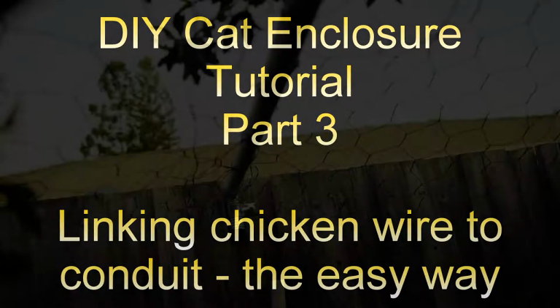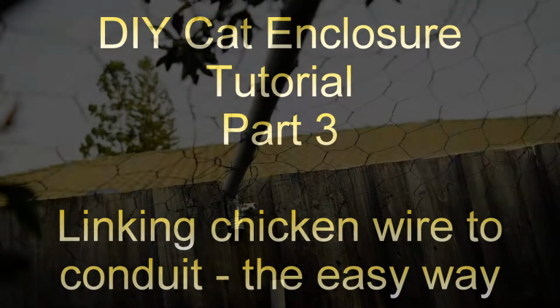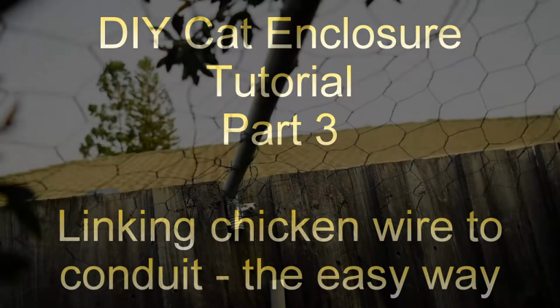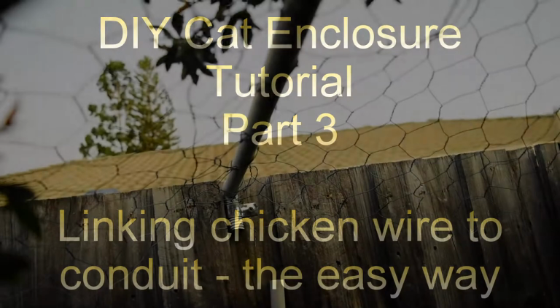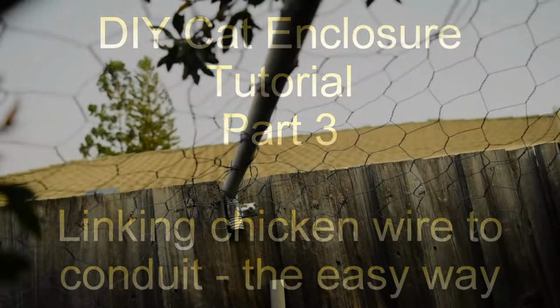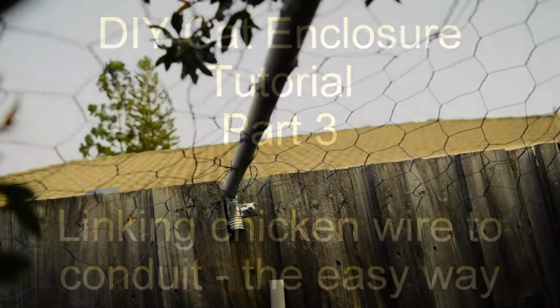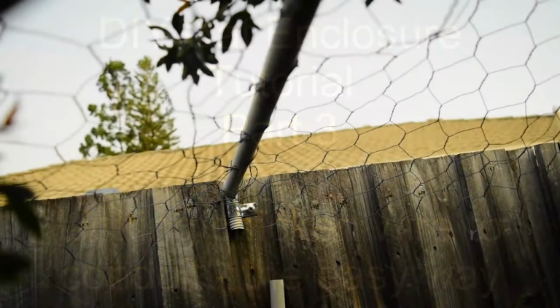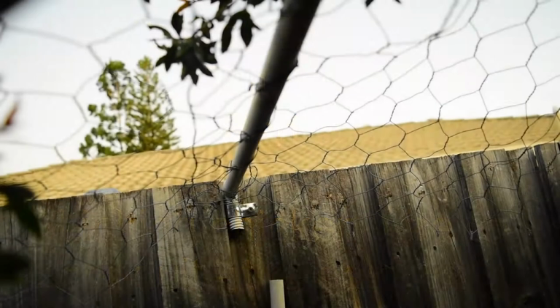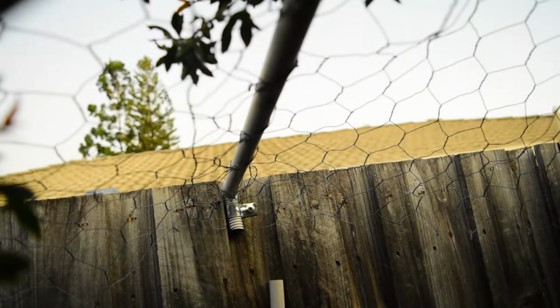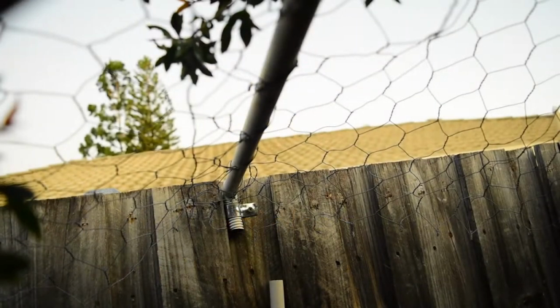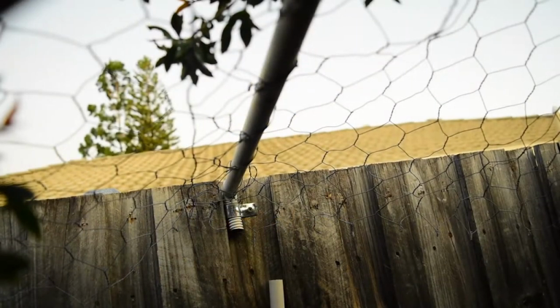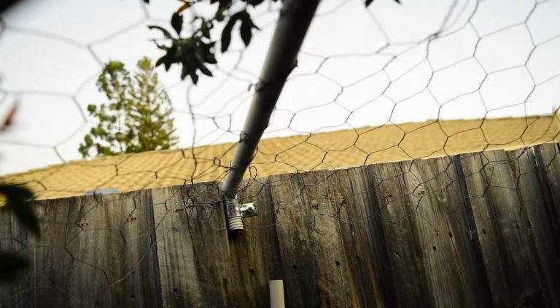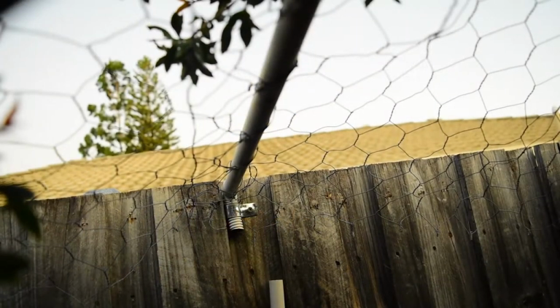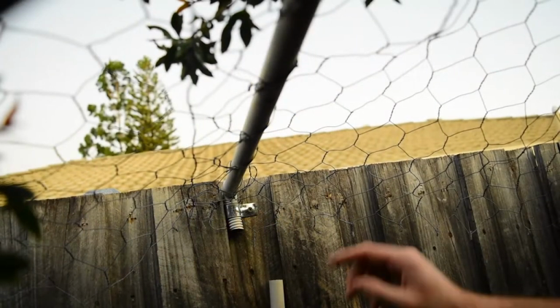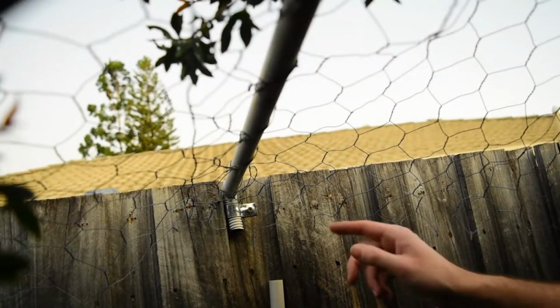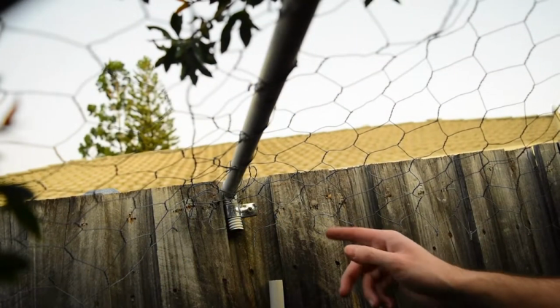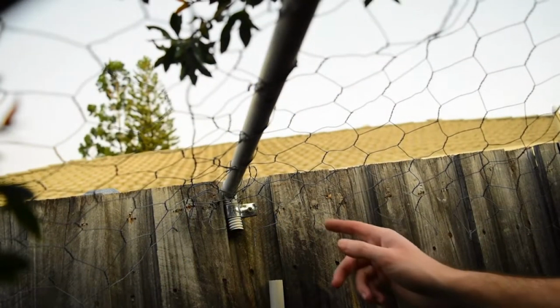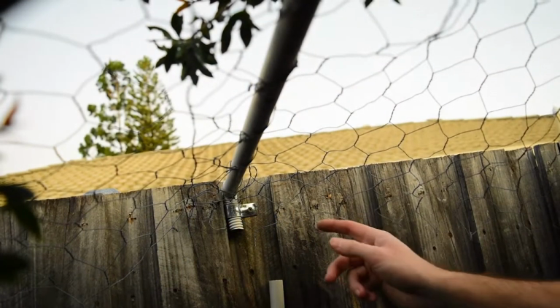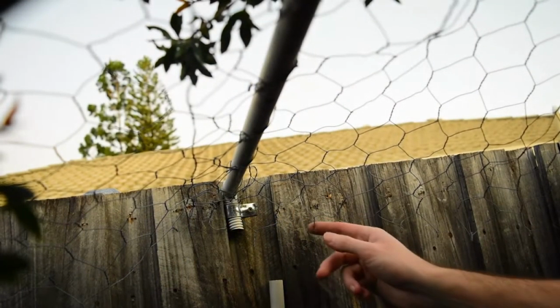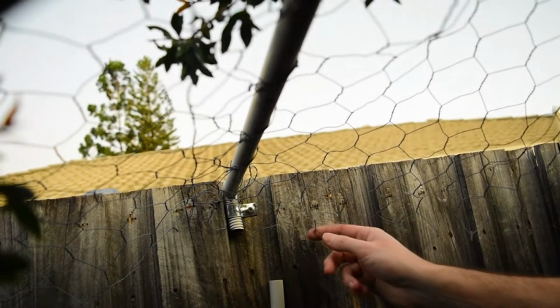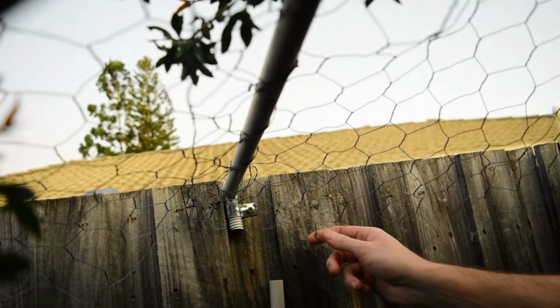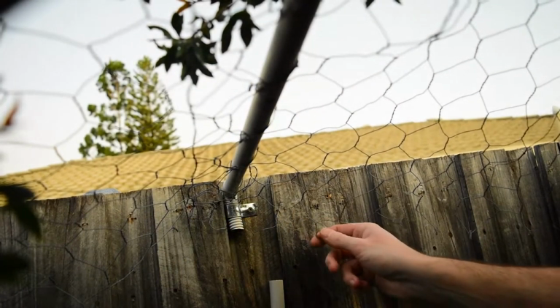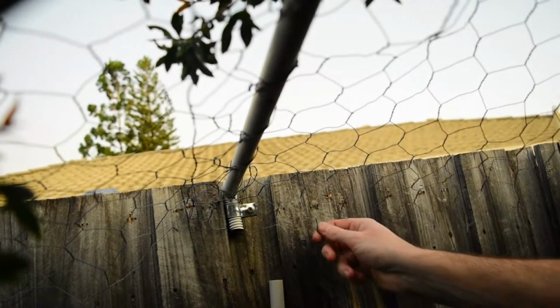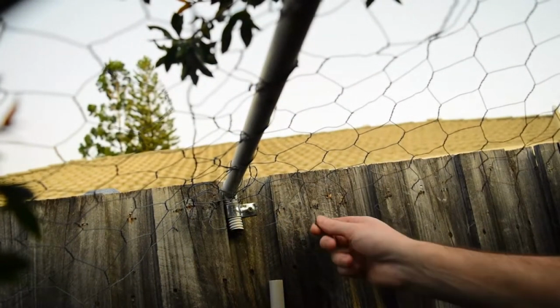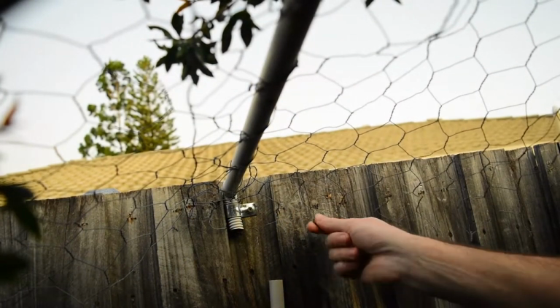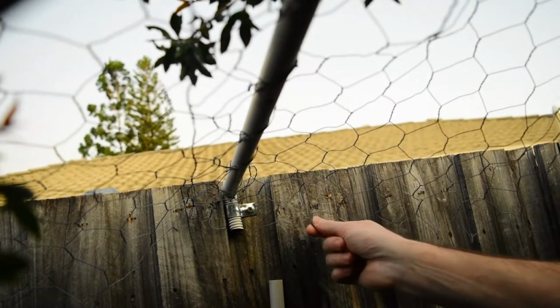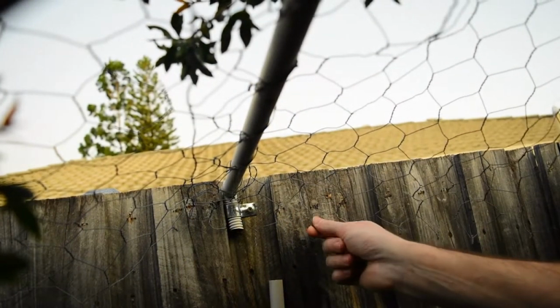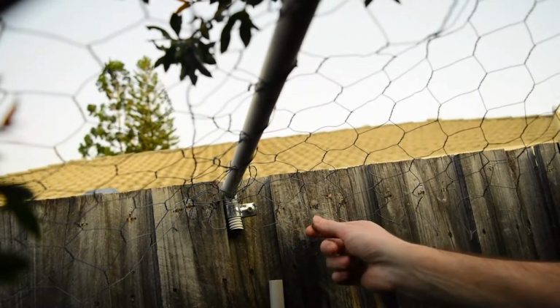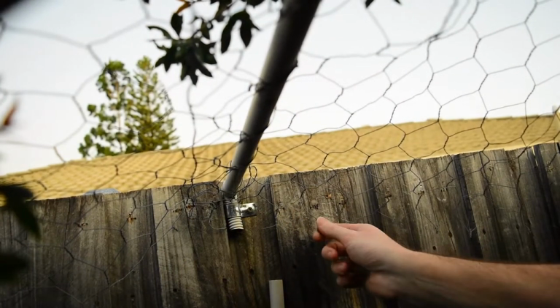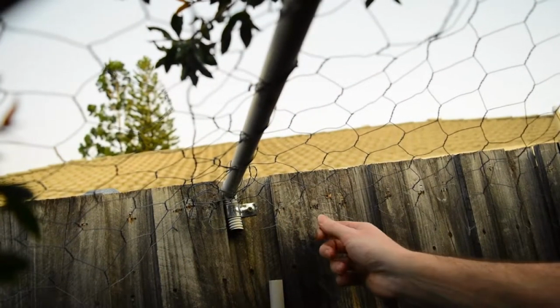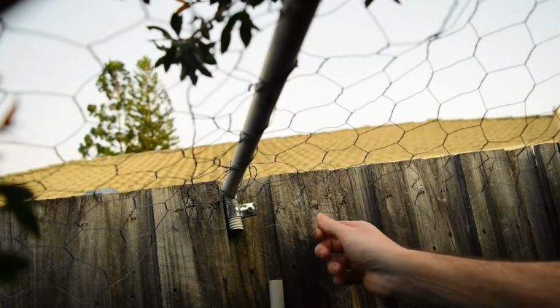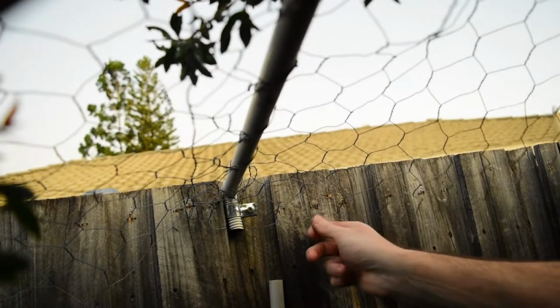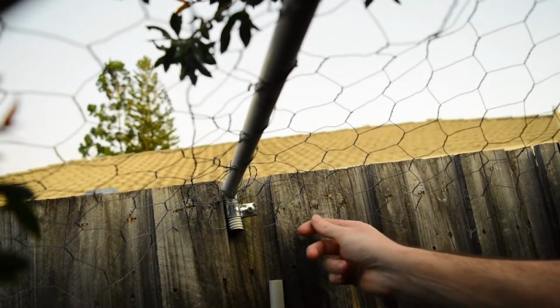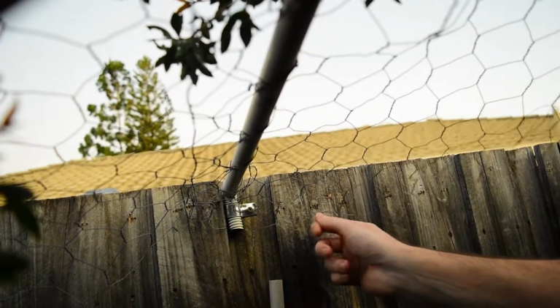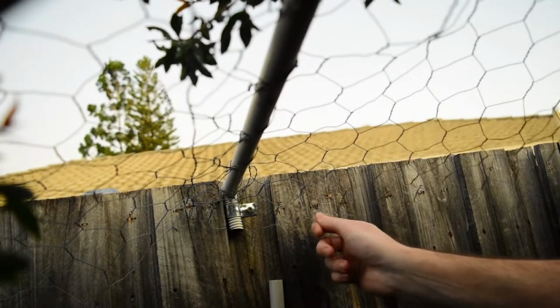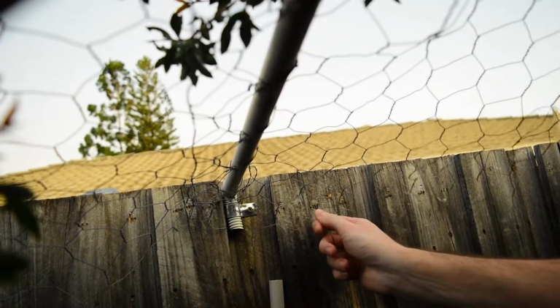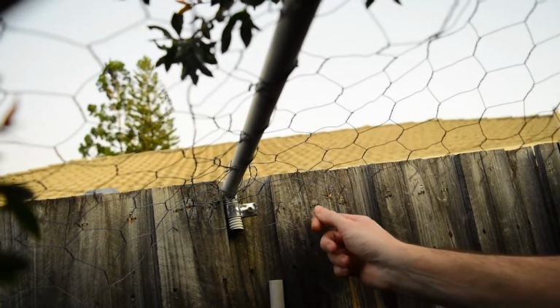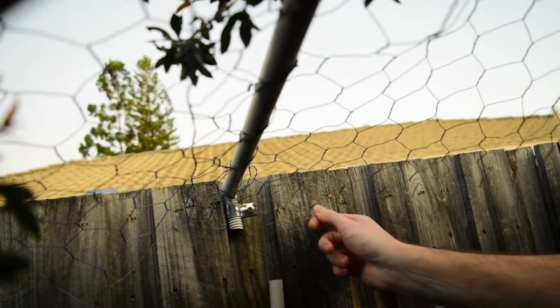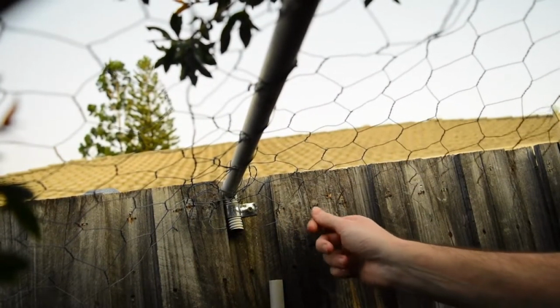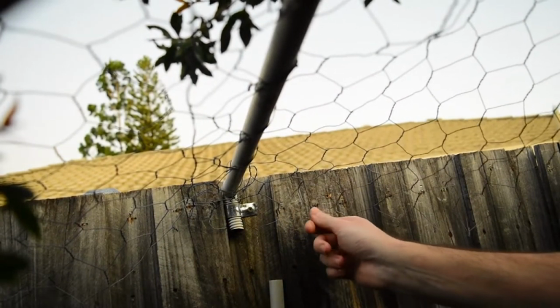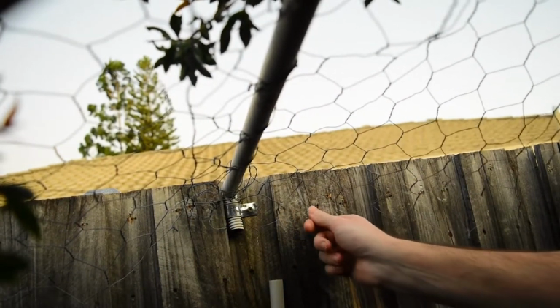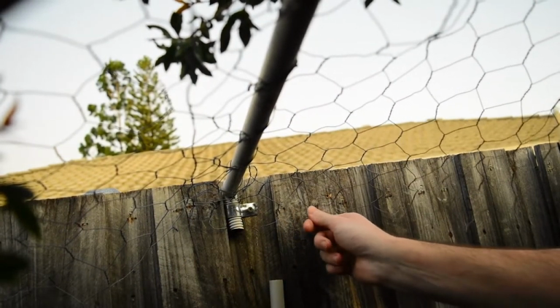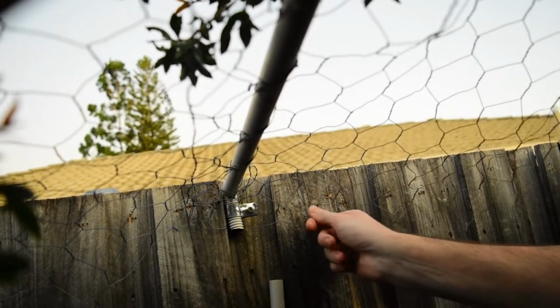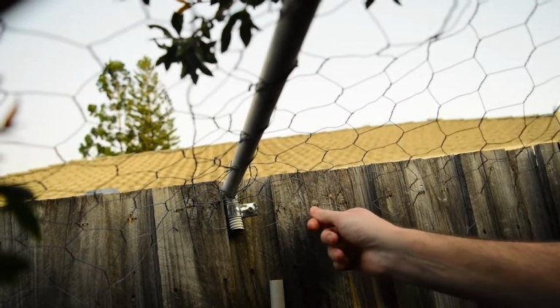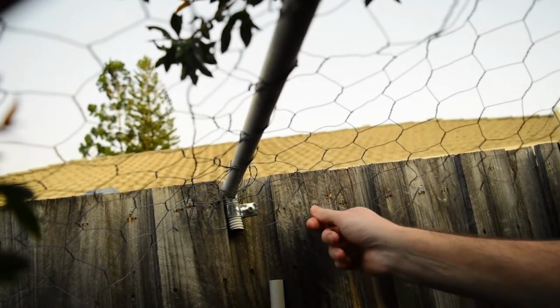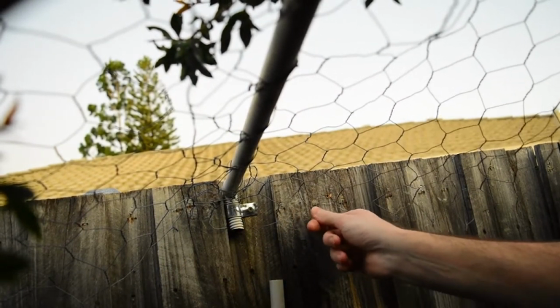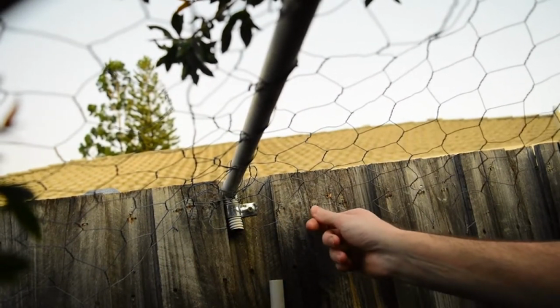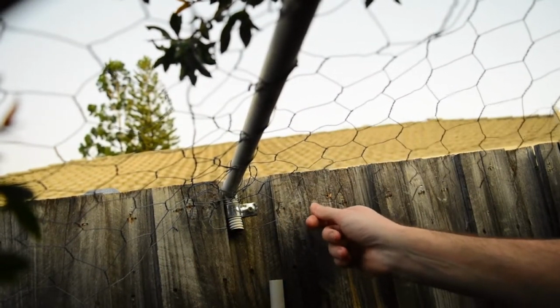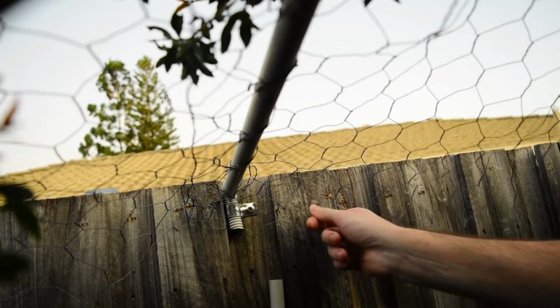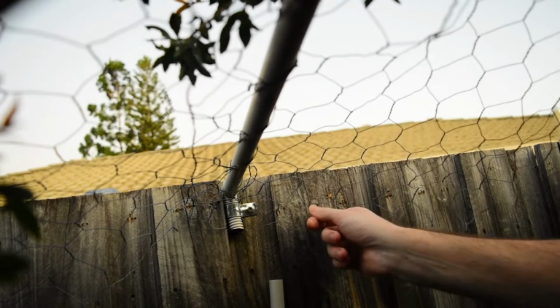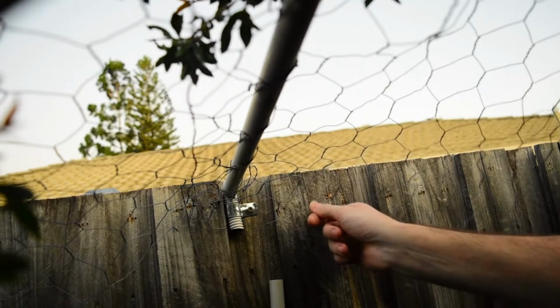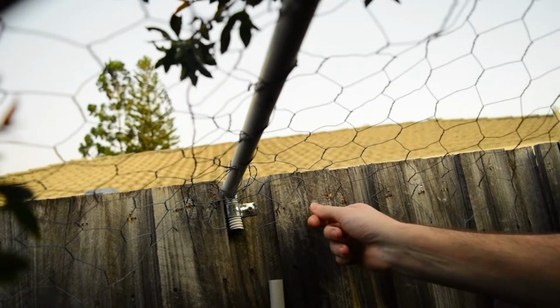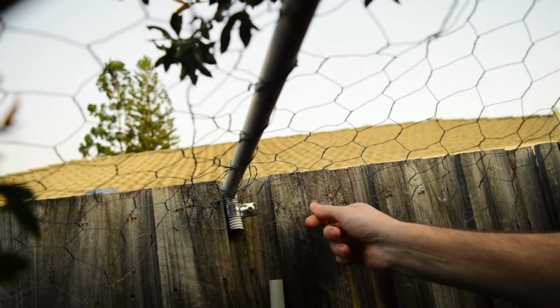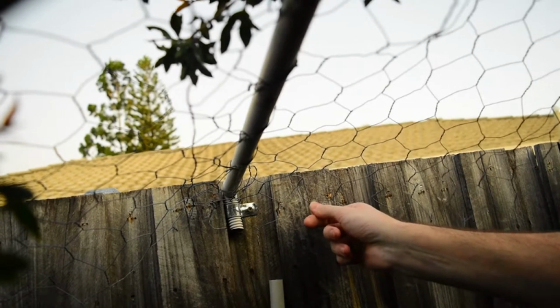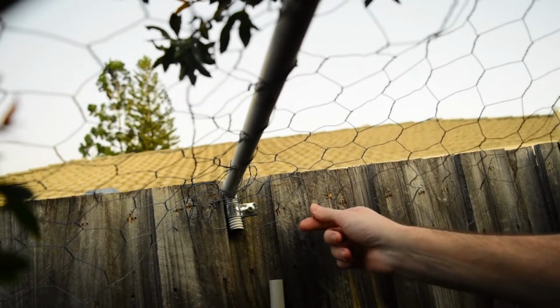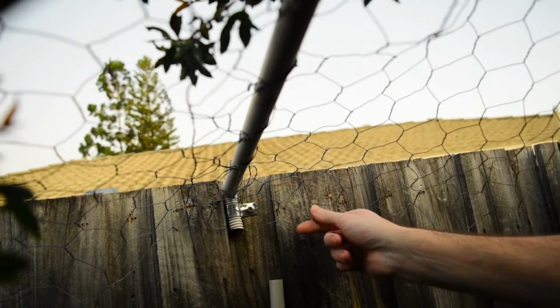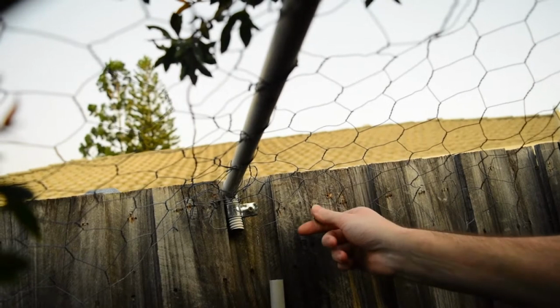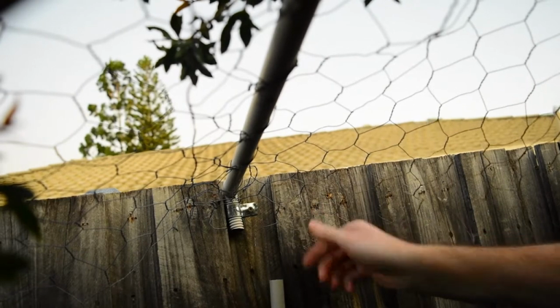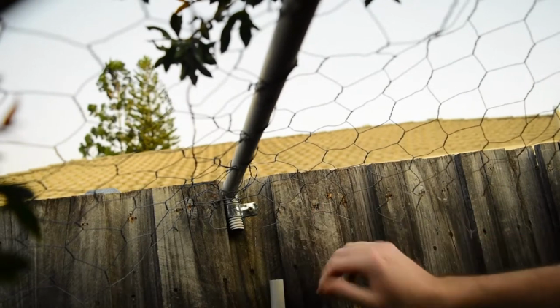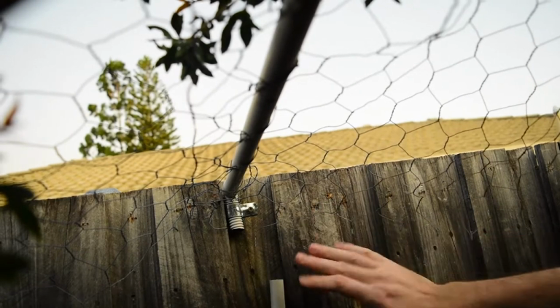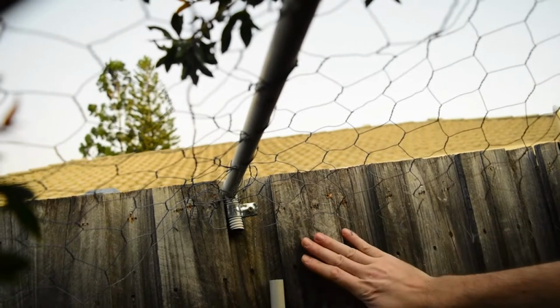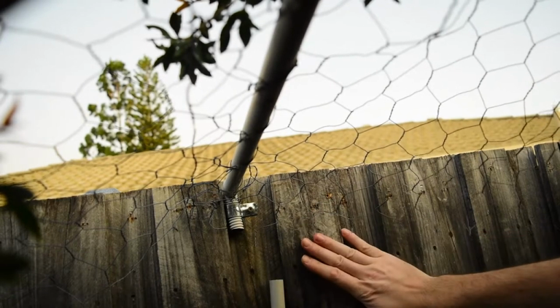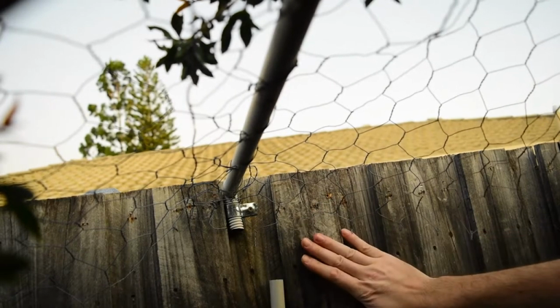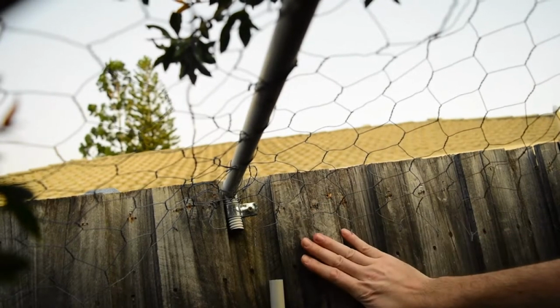I just wanted to show you my alternate solution for connecting the chicken wire of the cat enclosure to the fence.